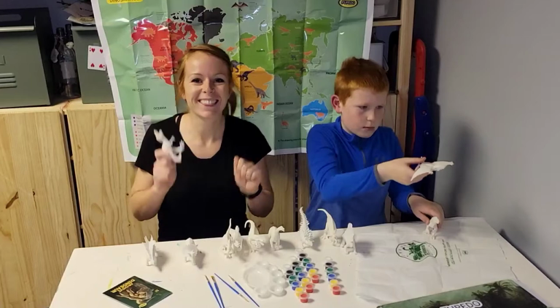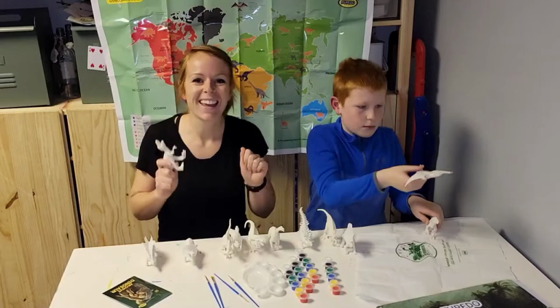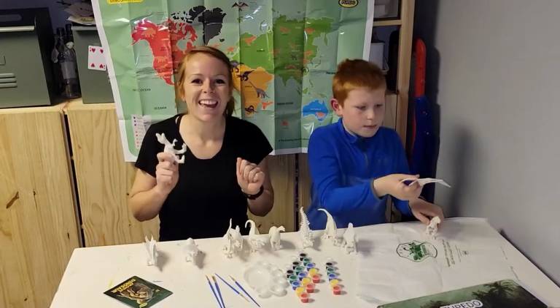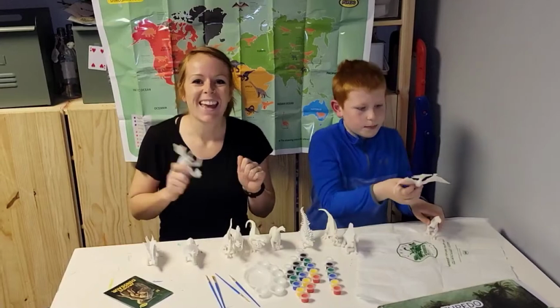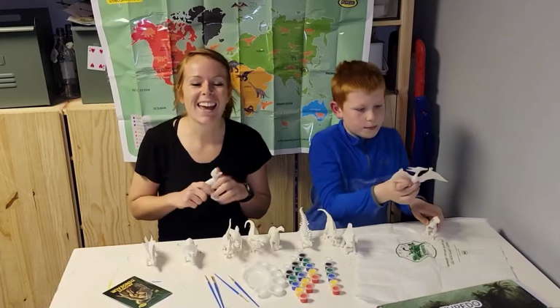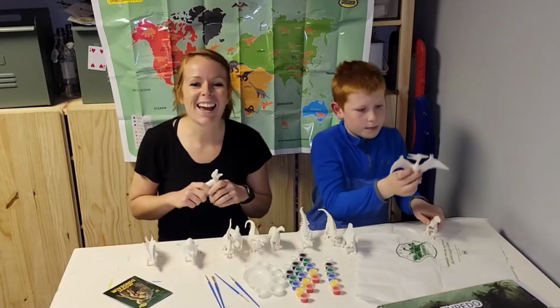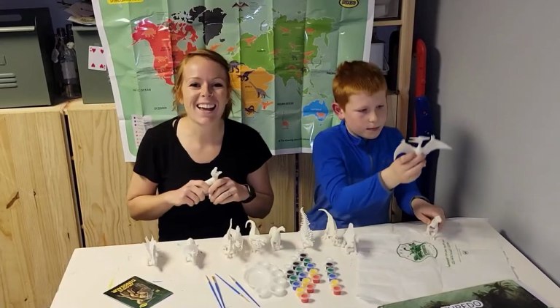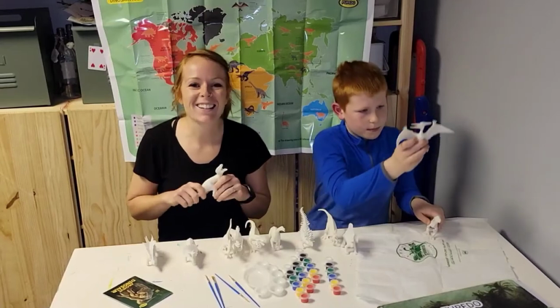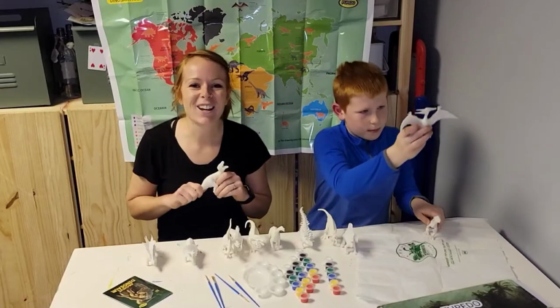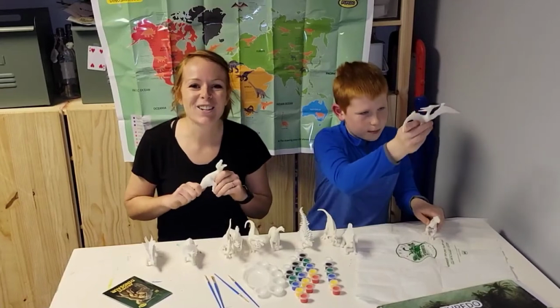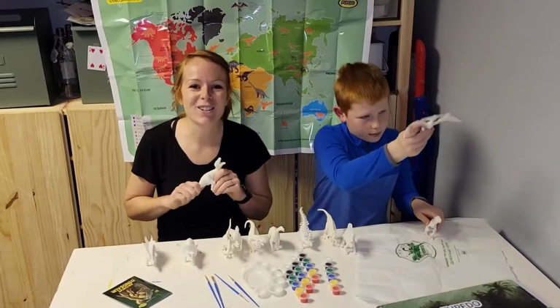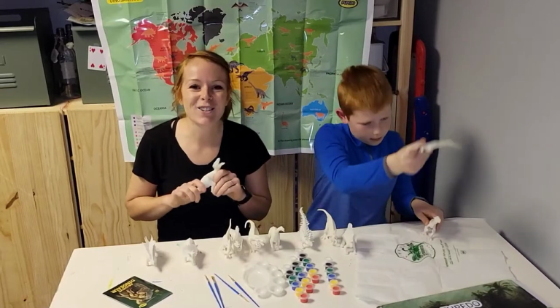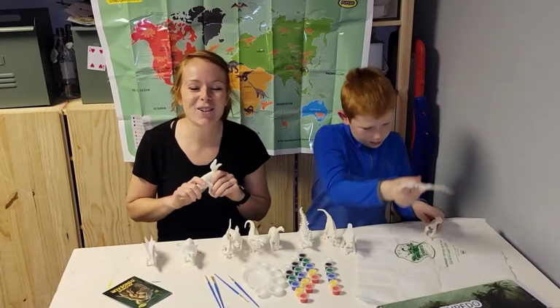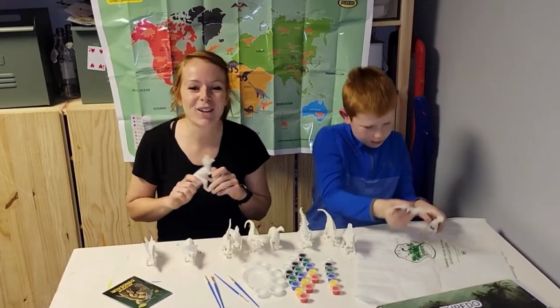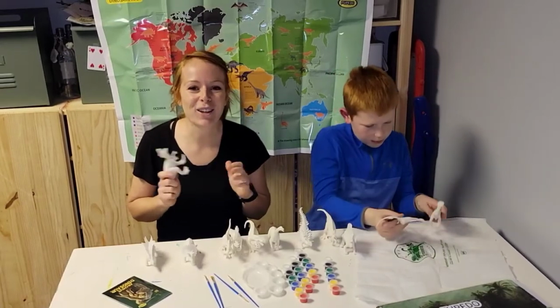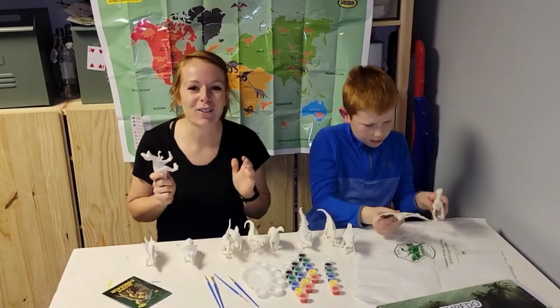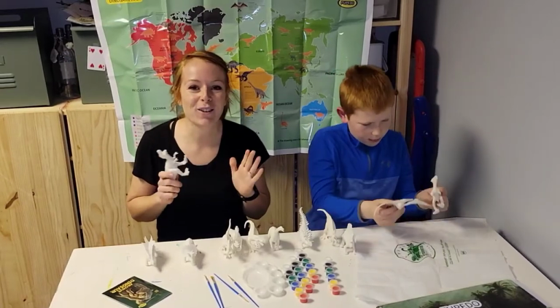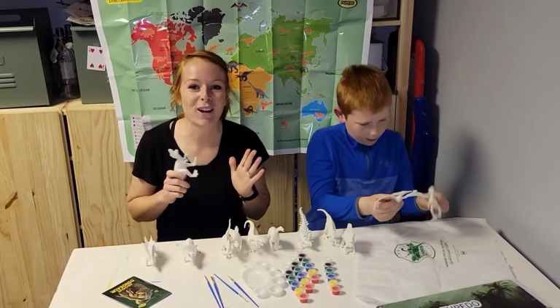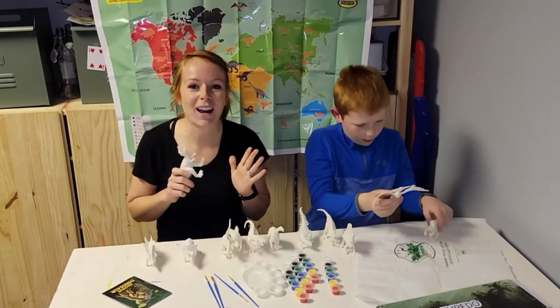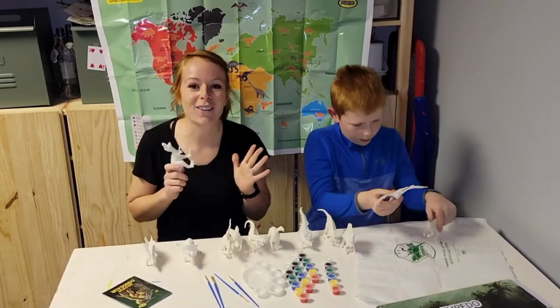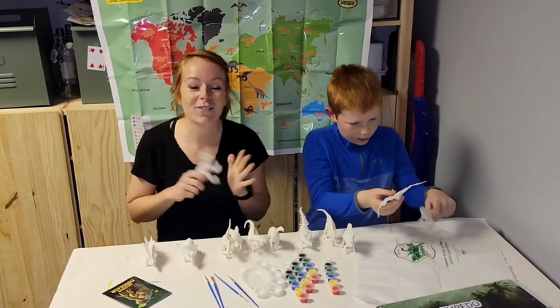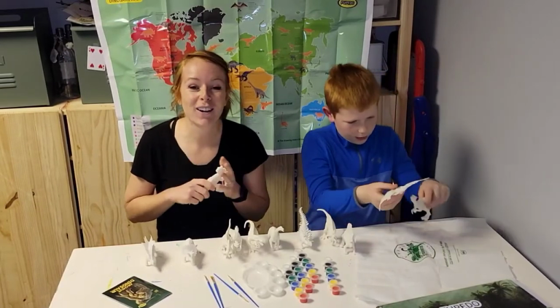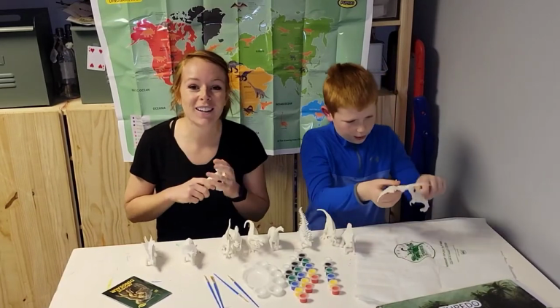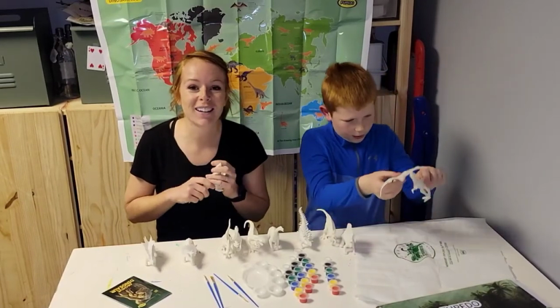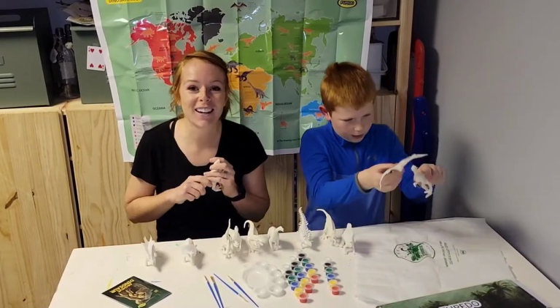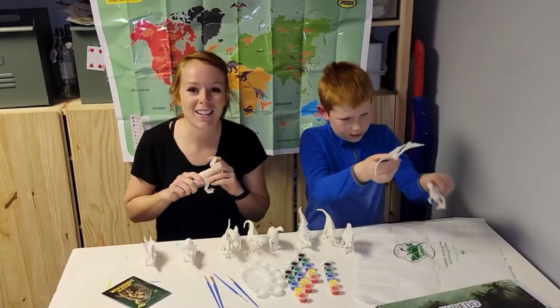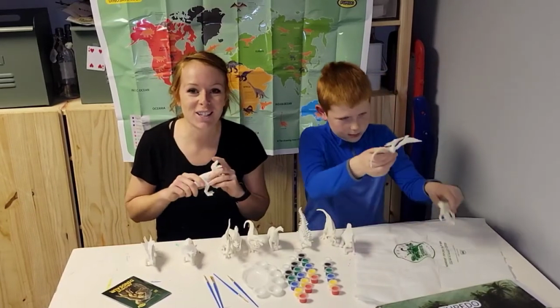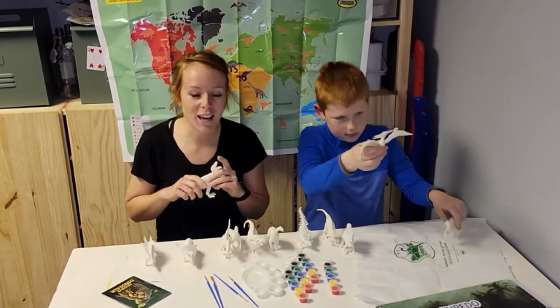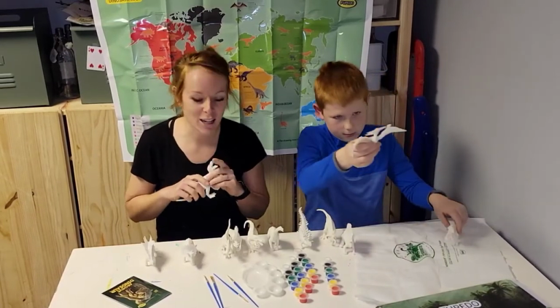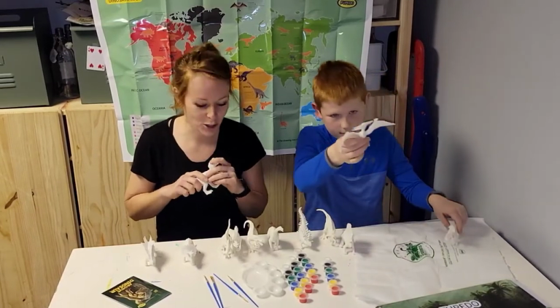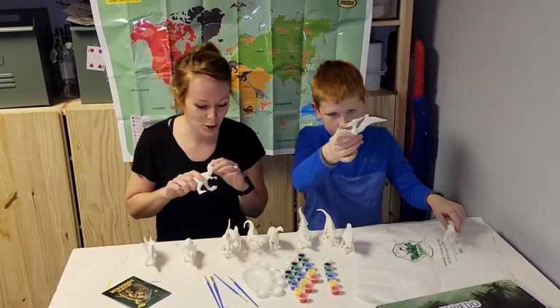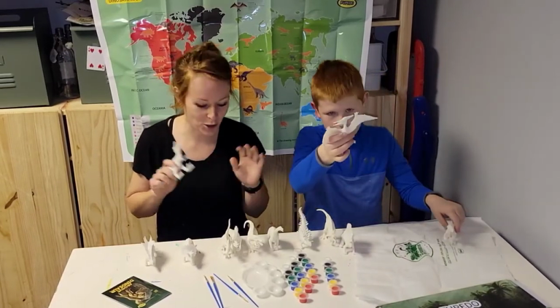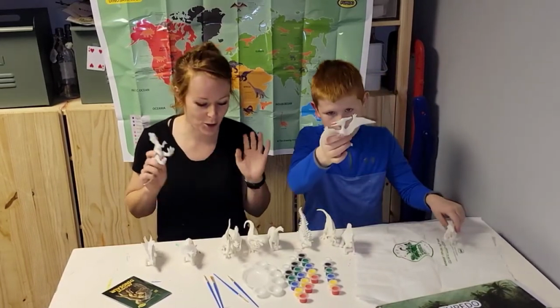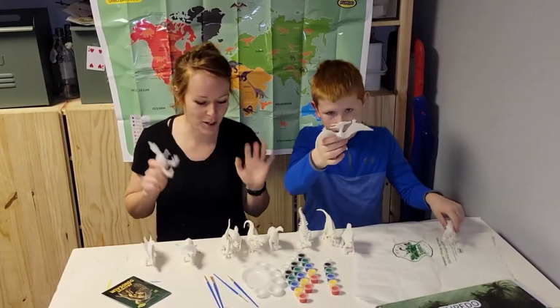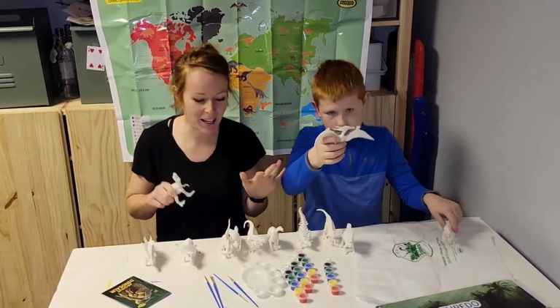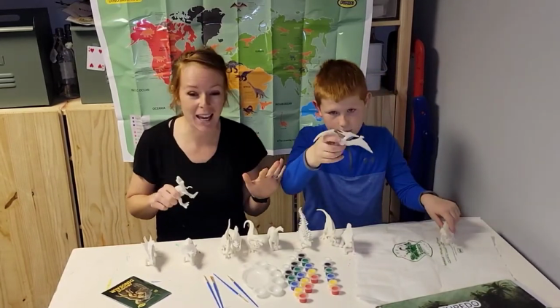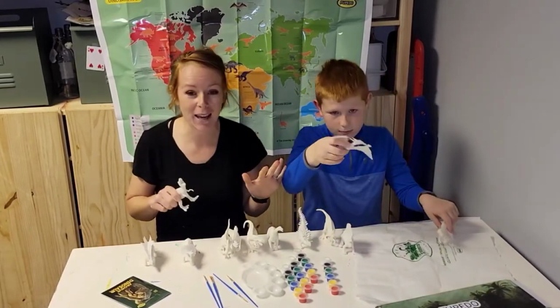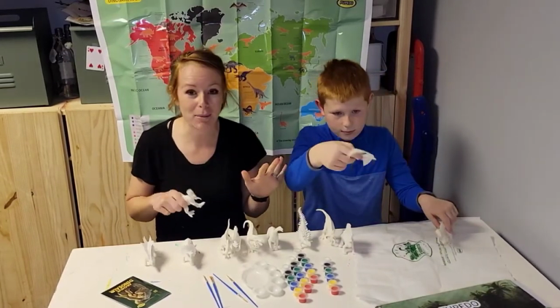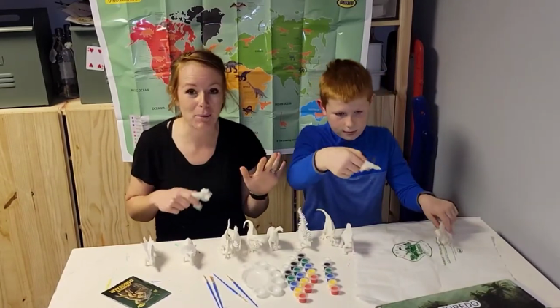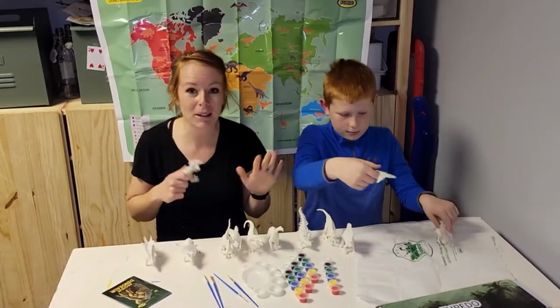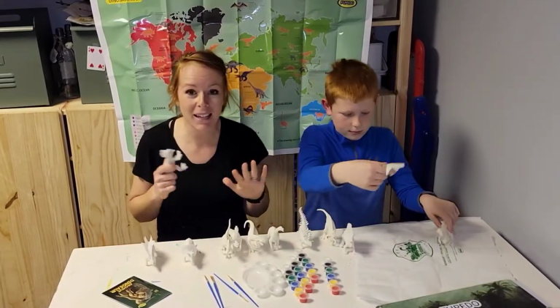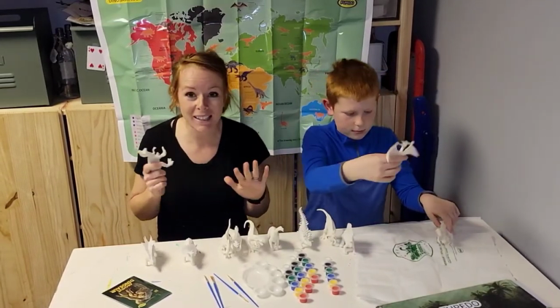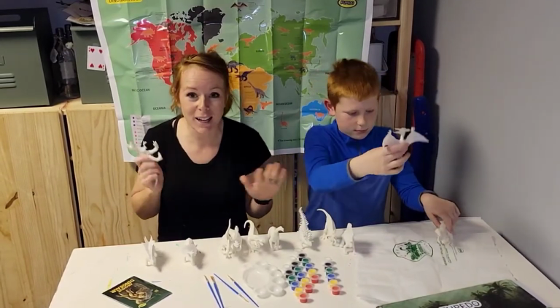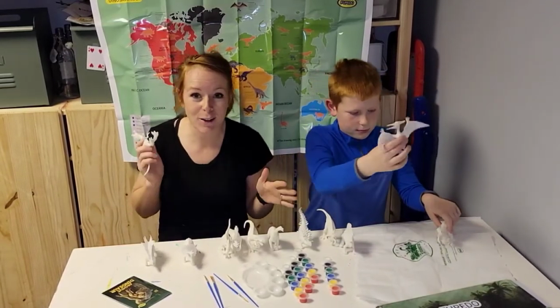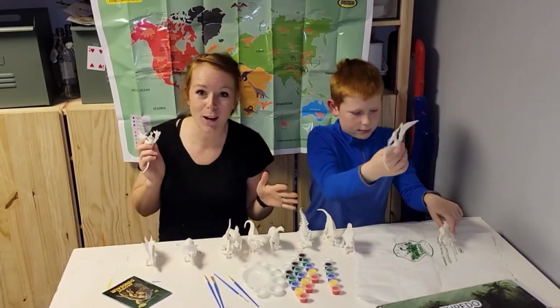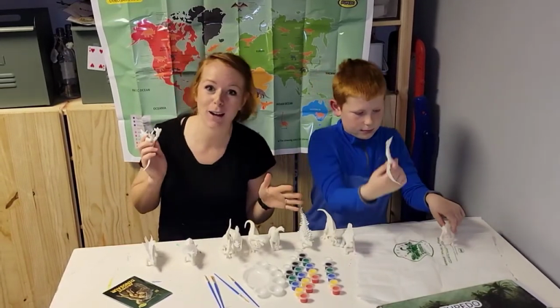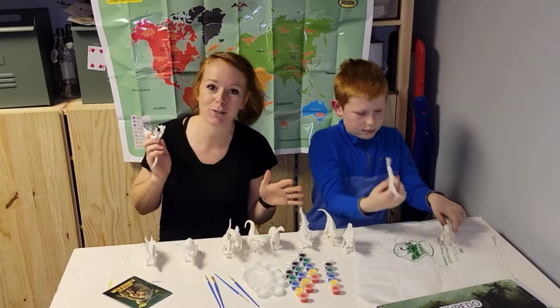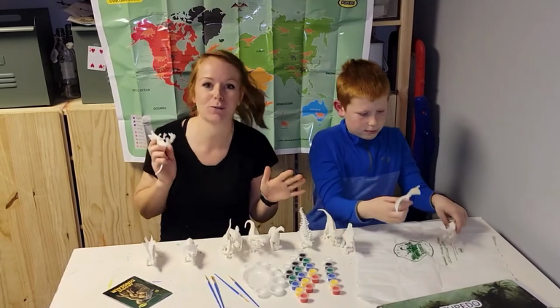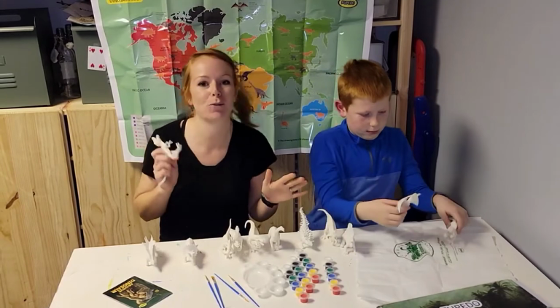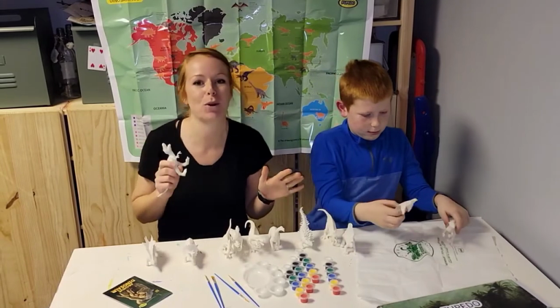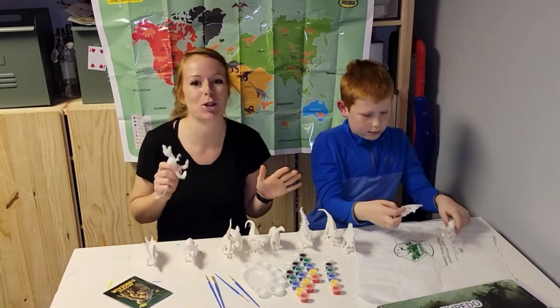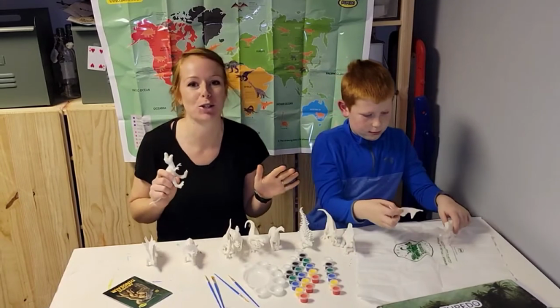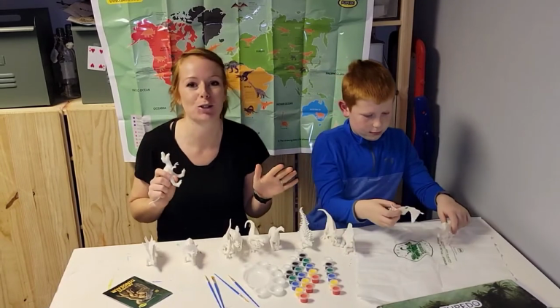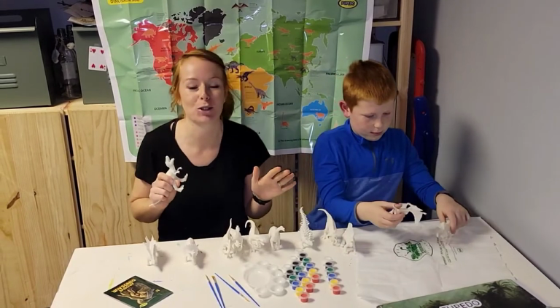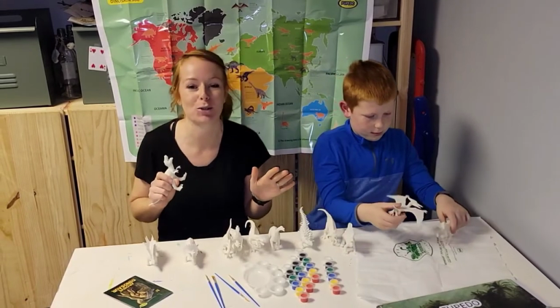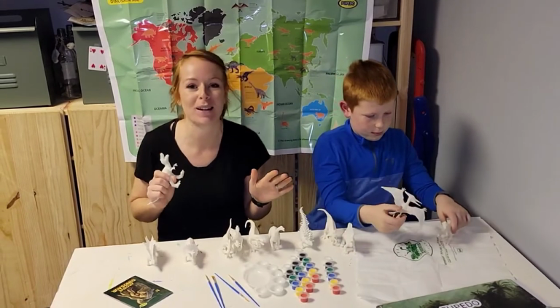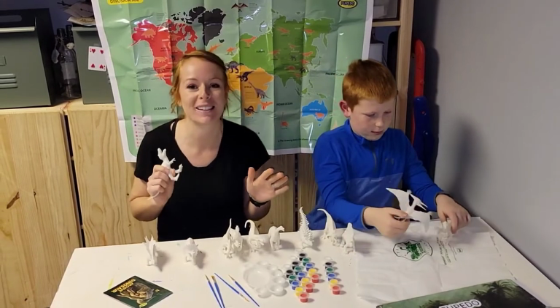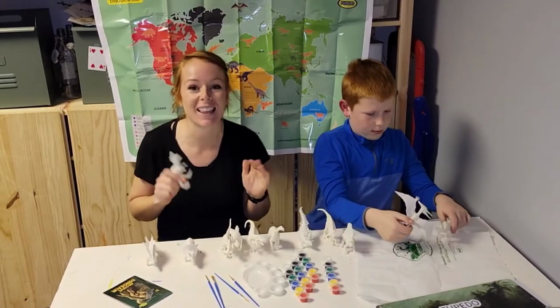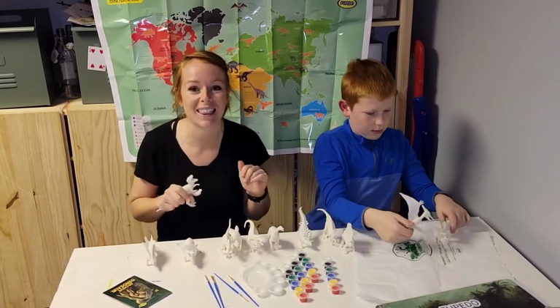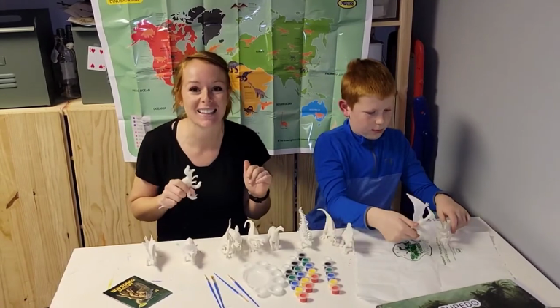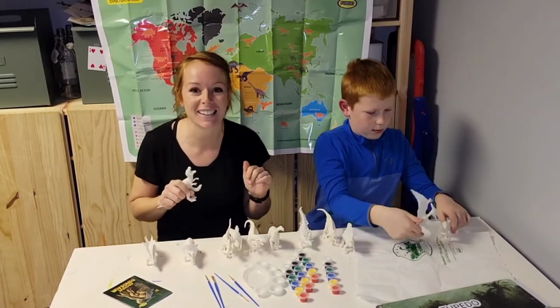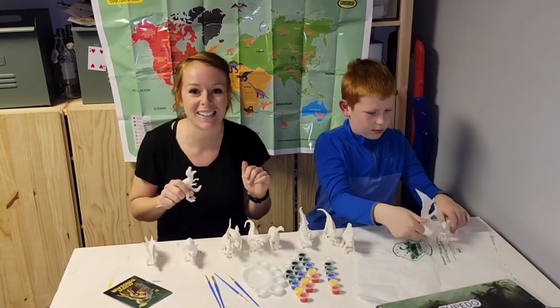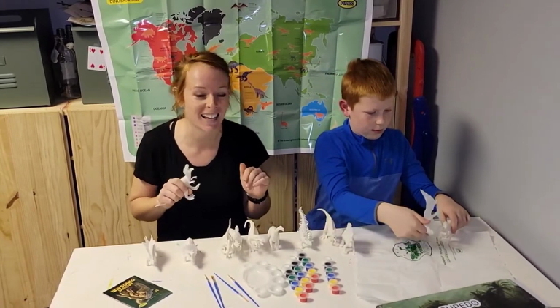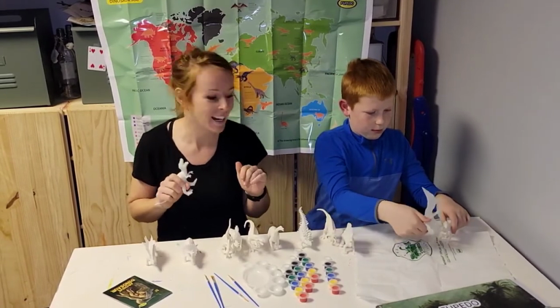Hey guys, are you looking for a fun and educational game playset craft for your little ones? This is it.